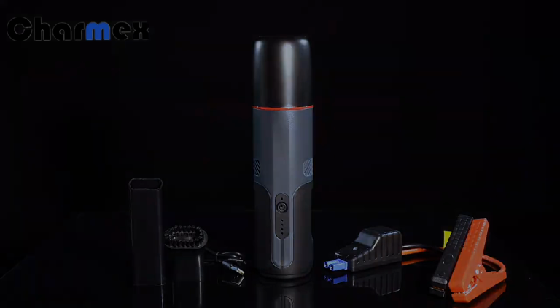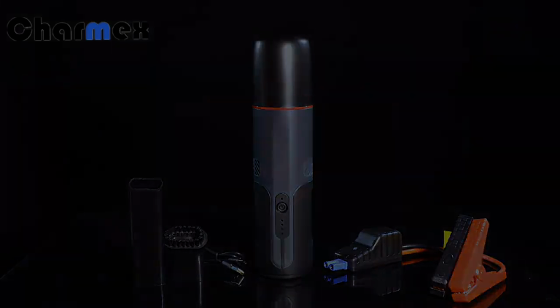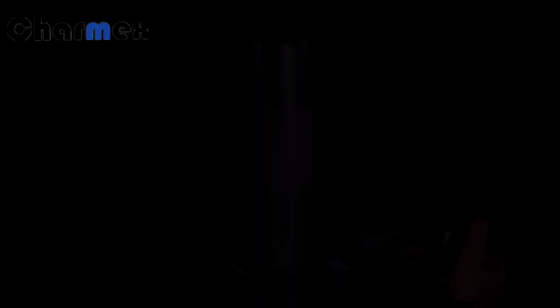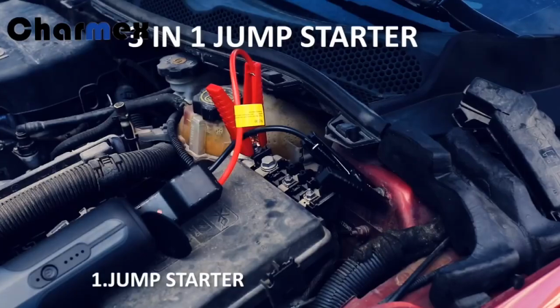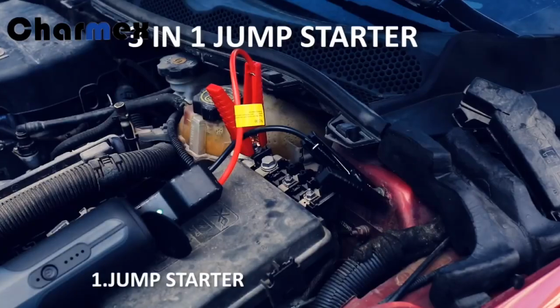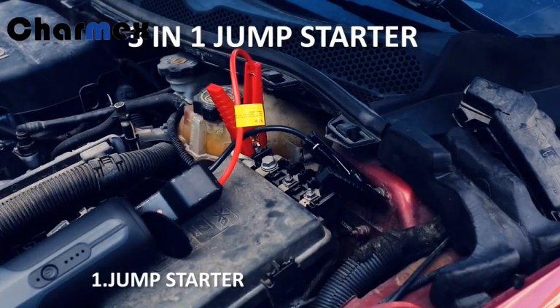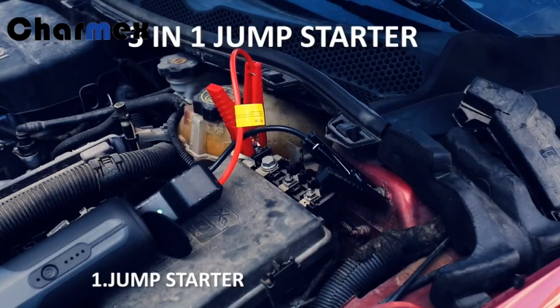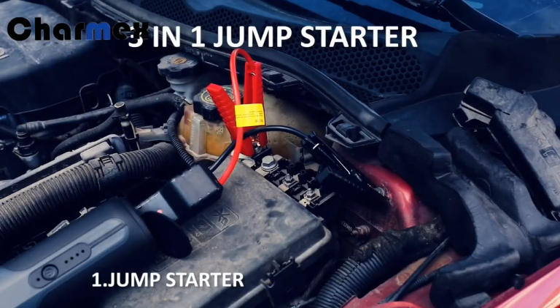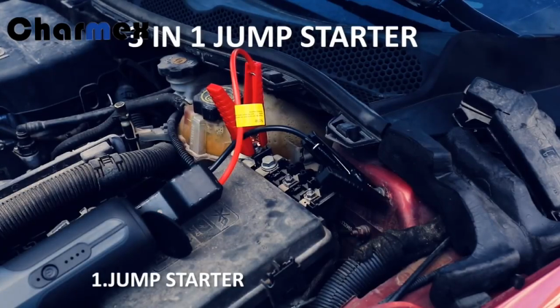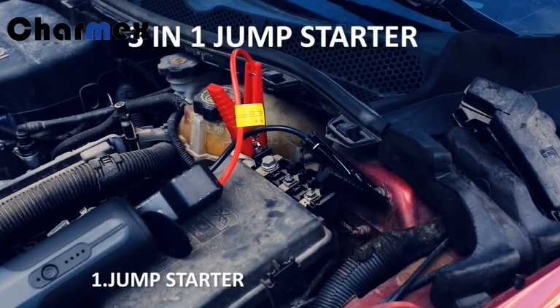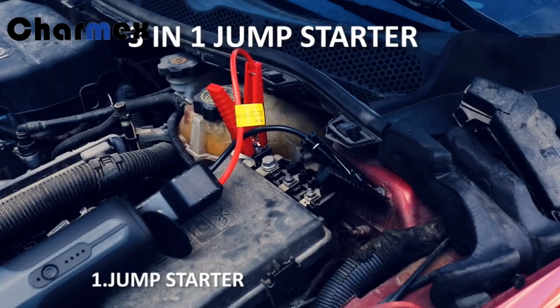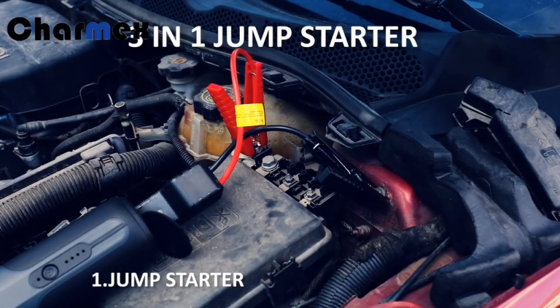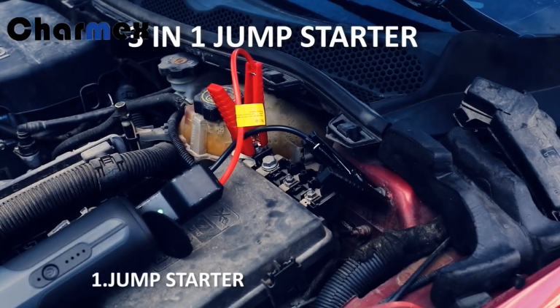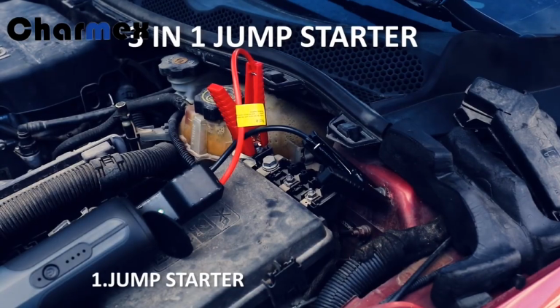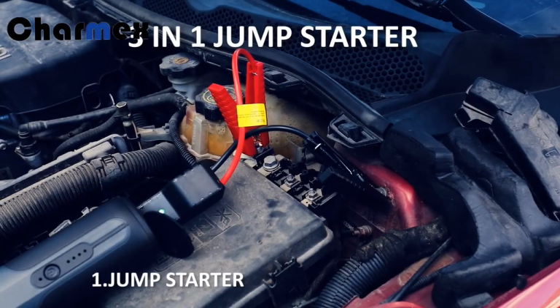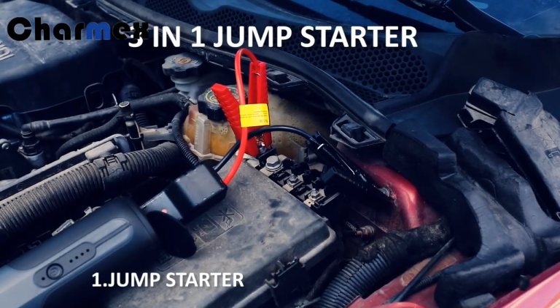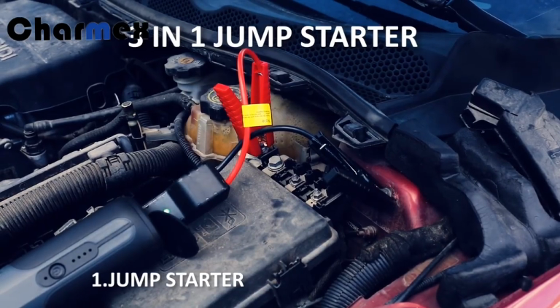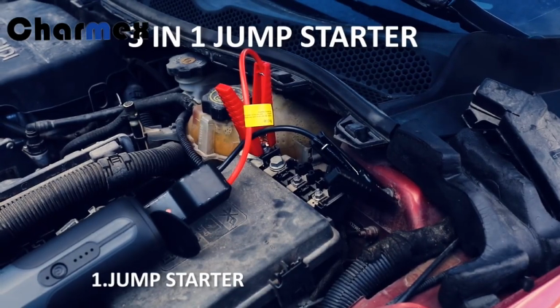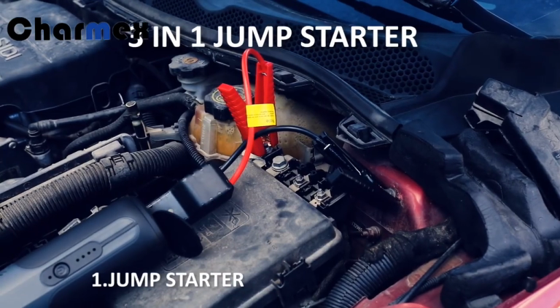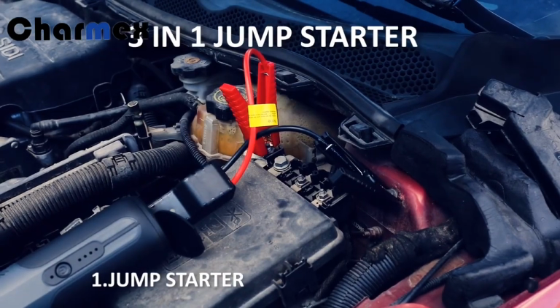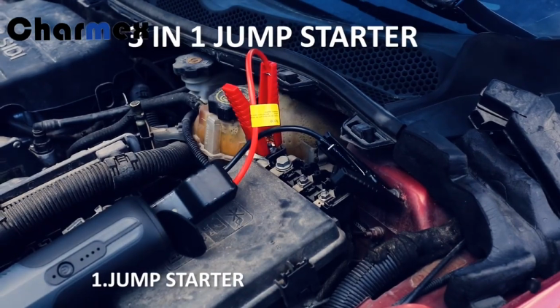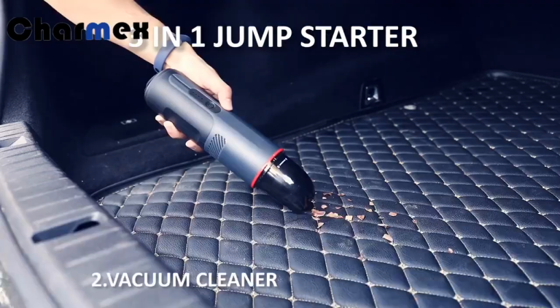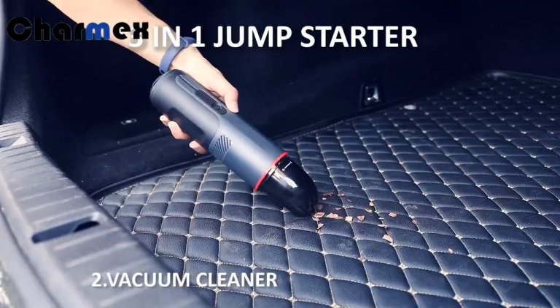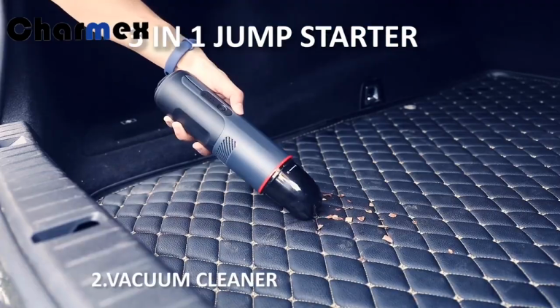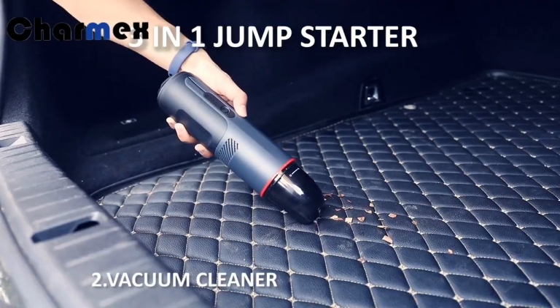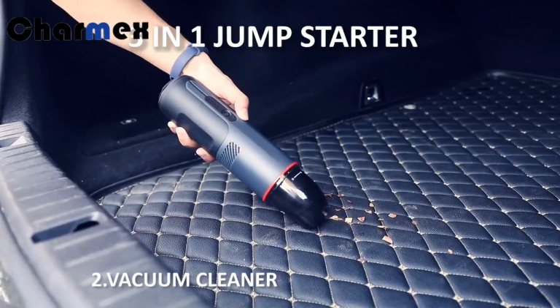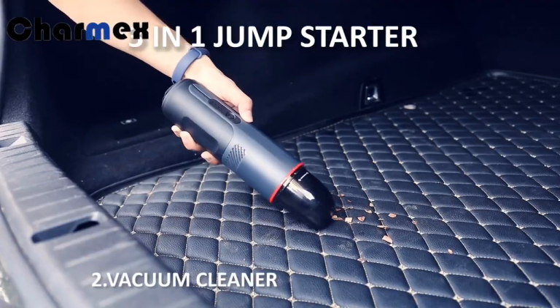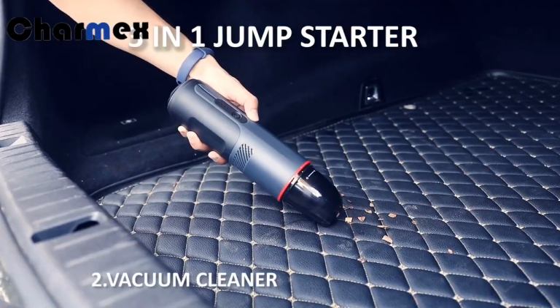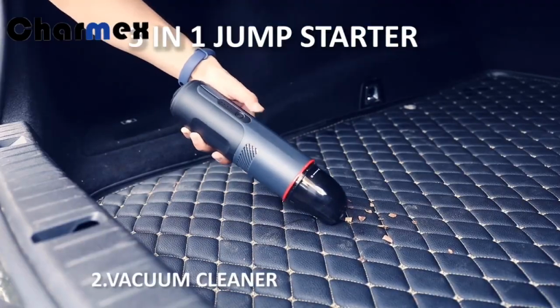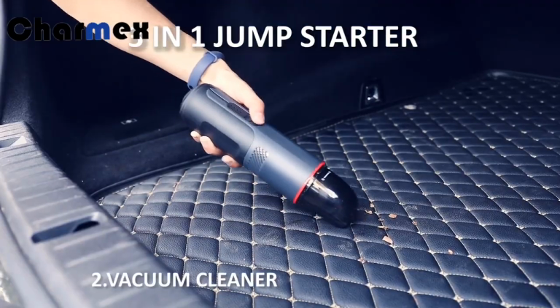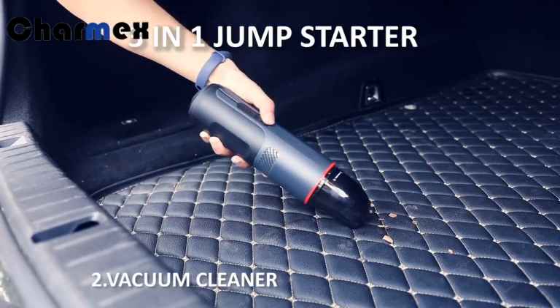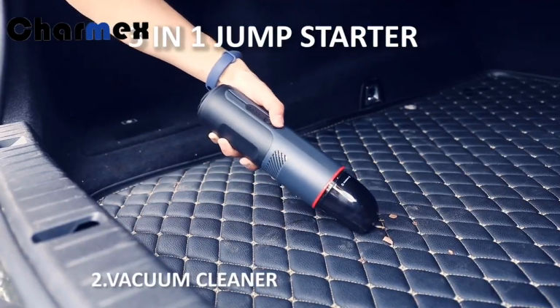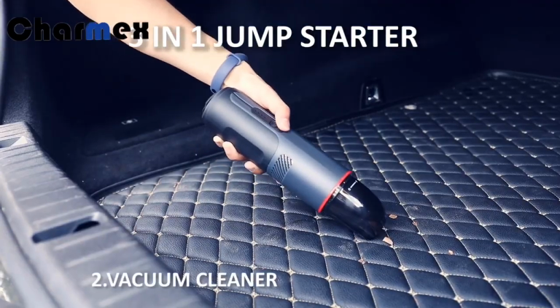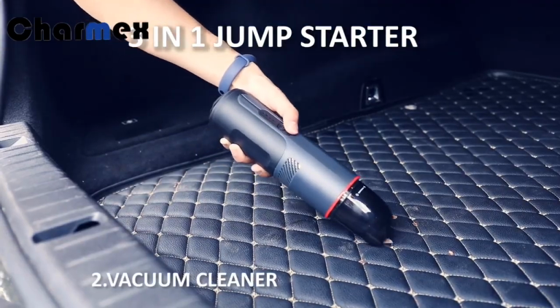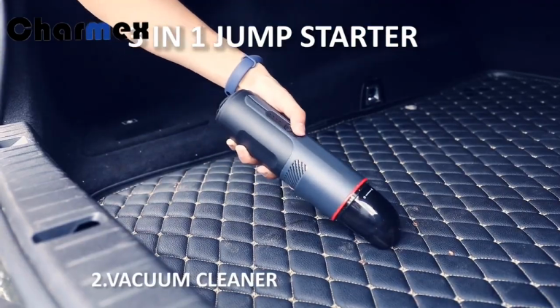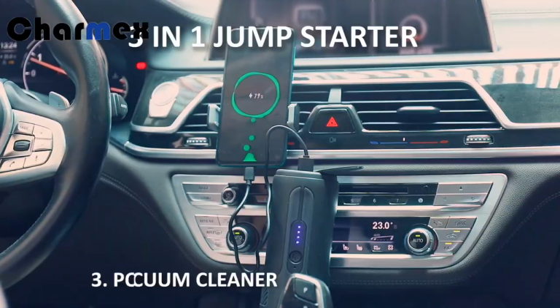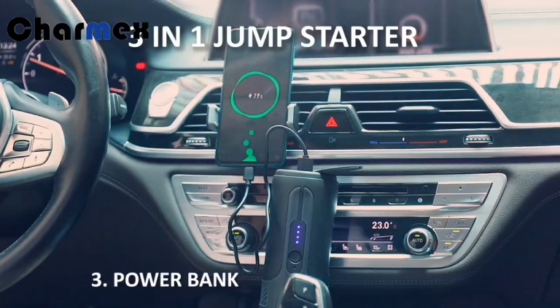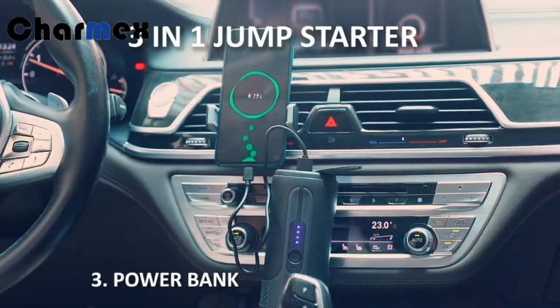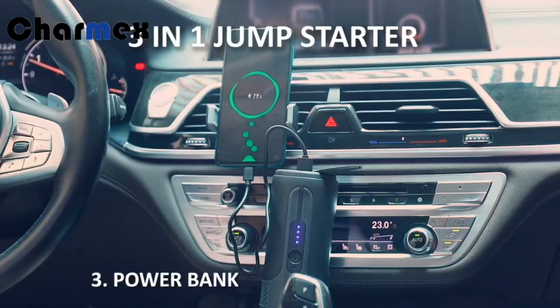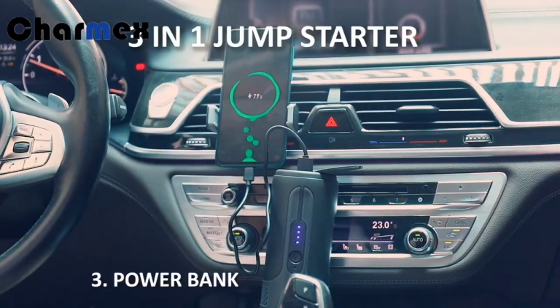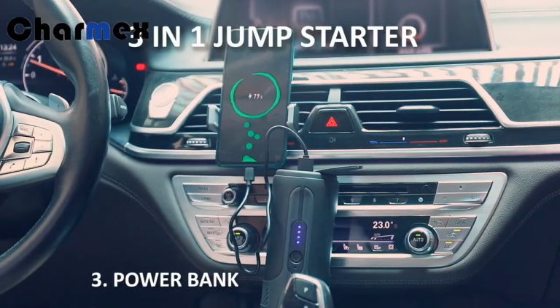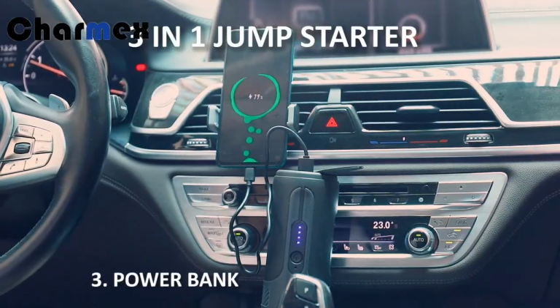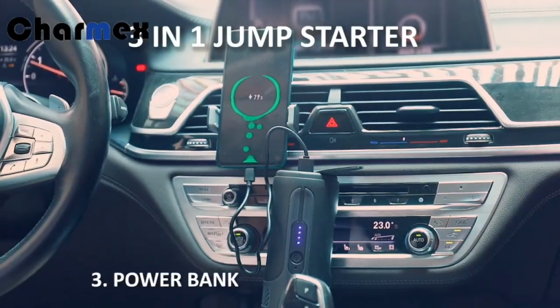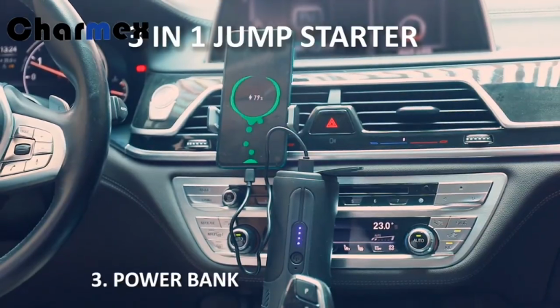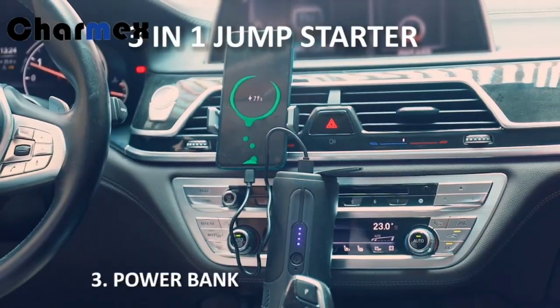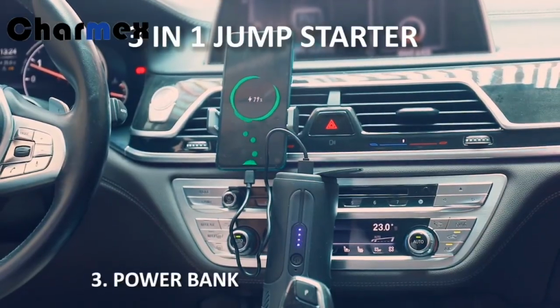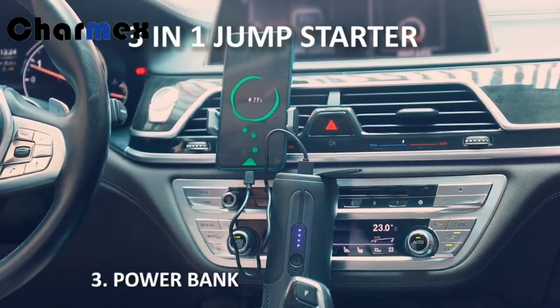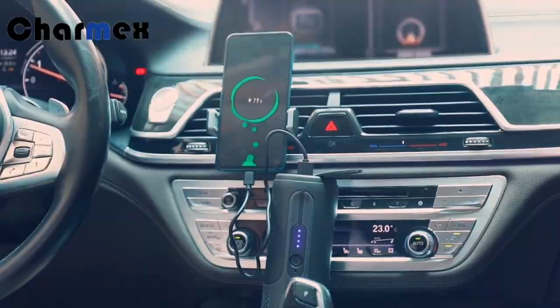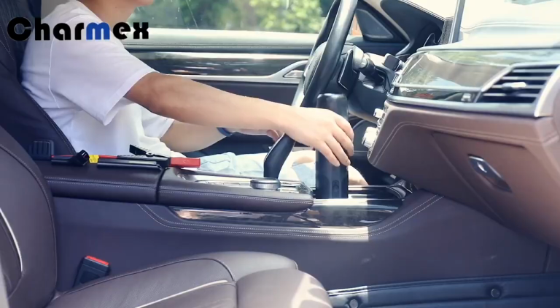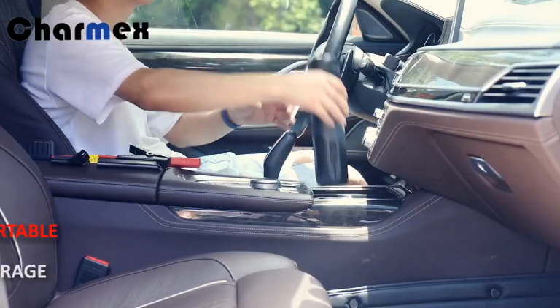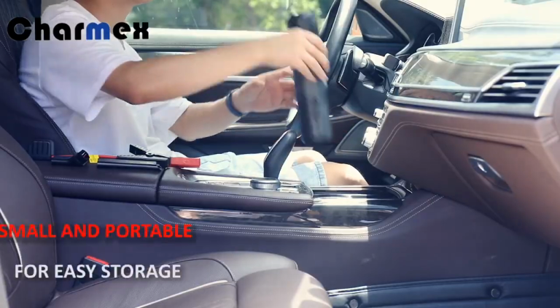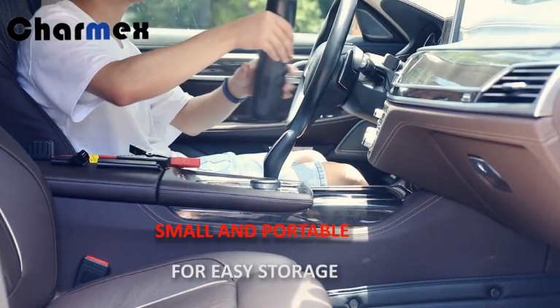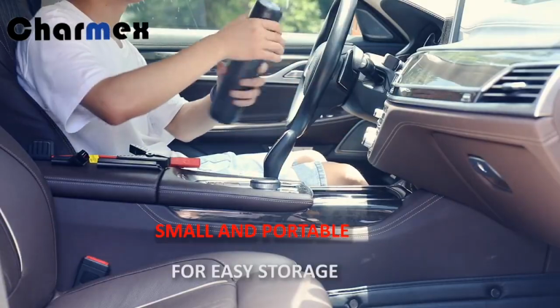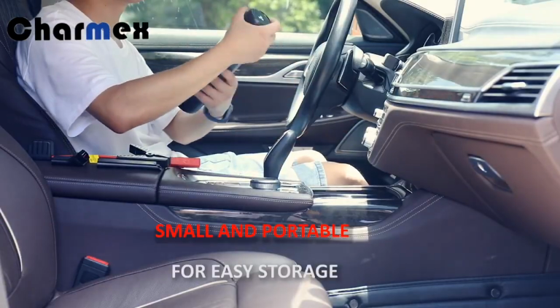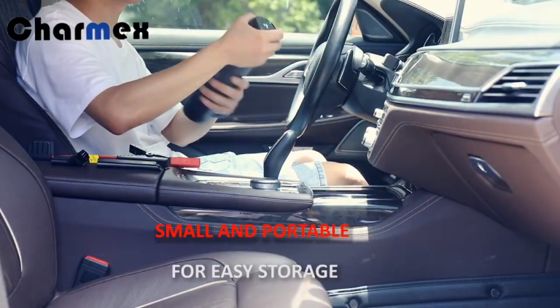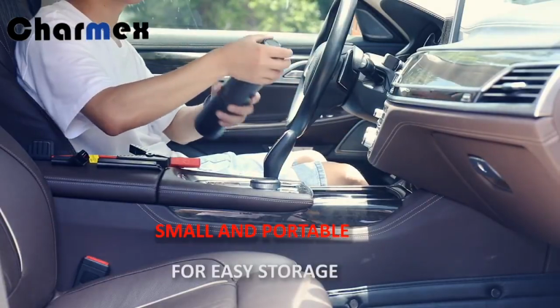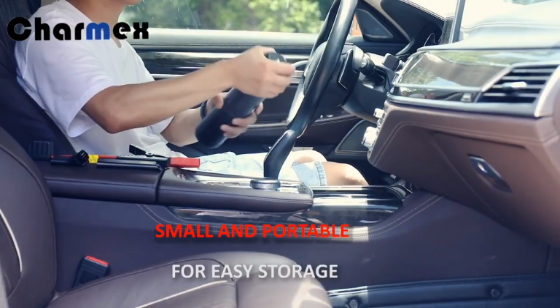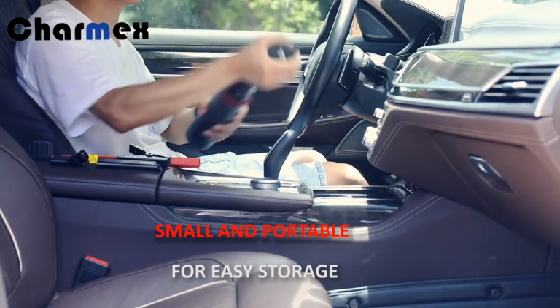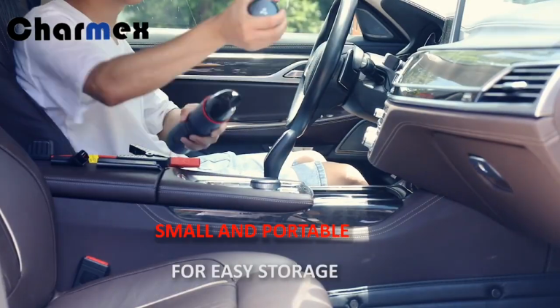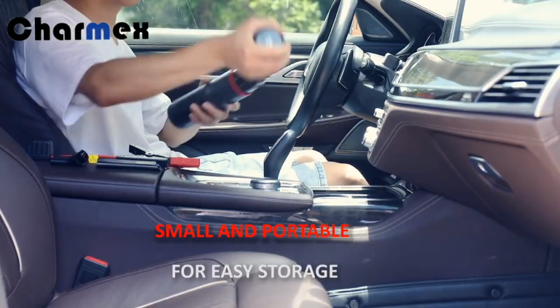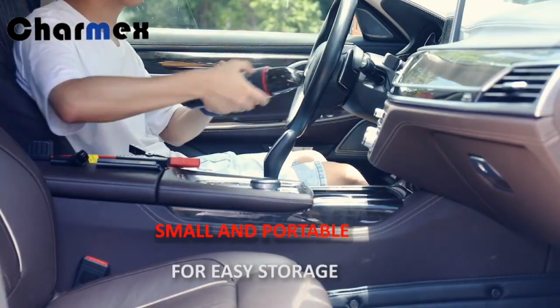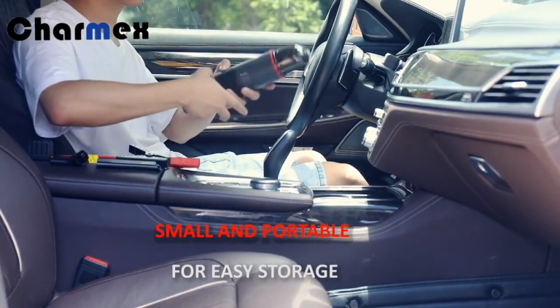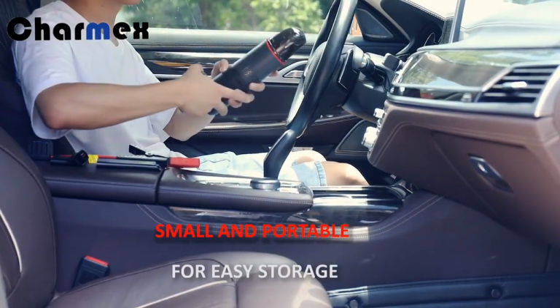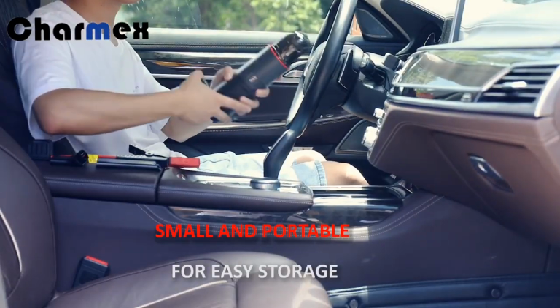Vacuum cleaner. Power bag: small and easy for storage.